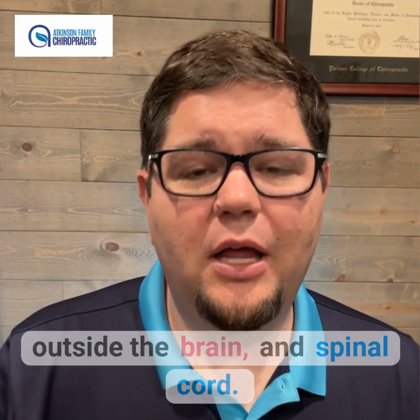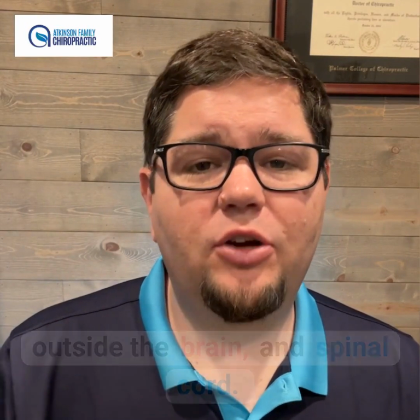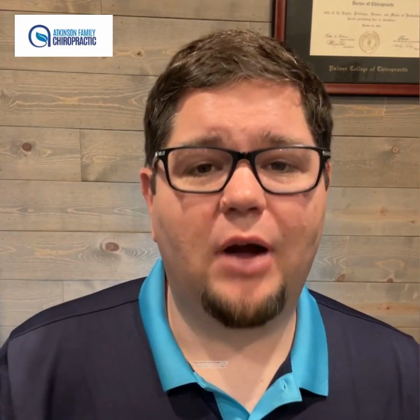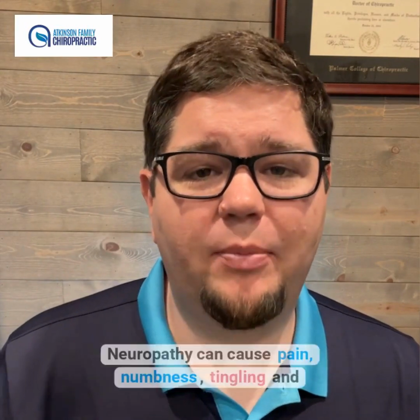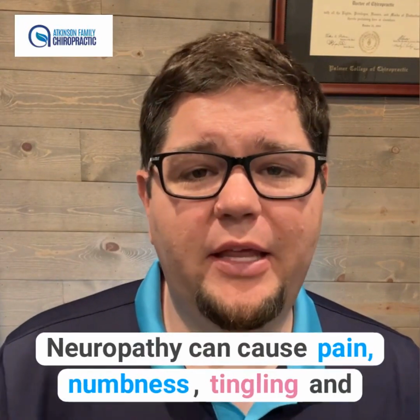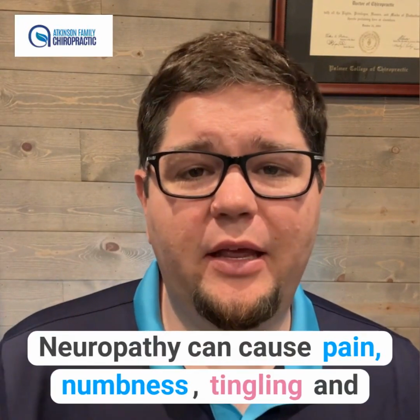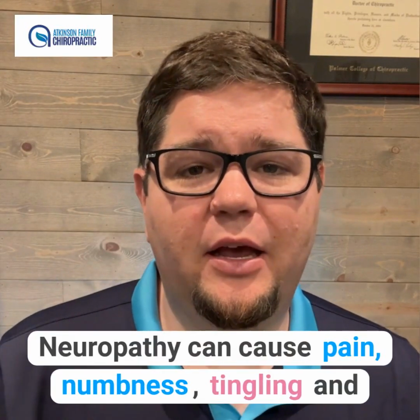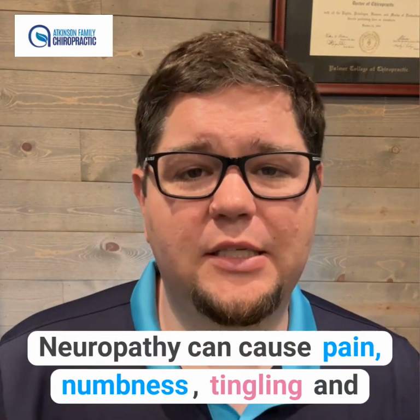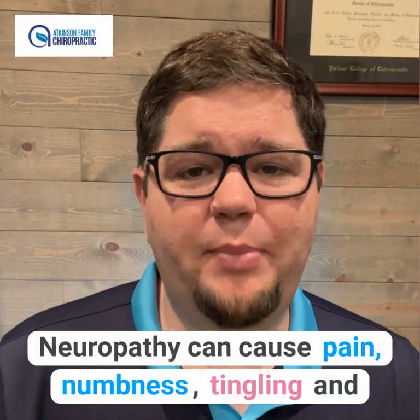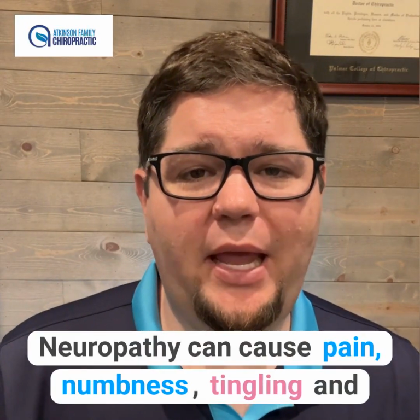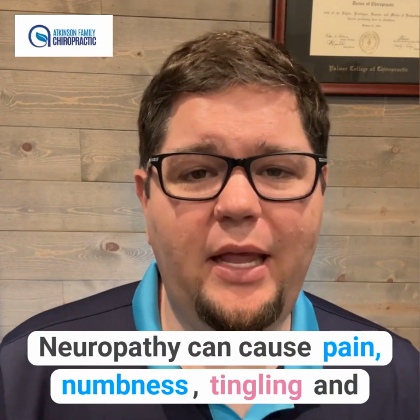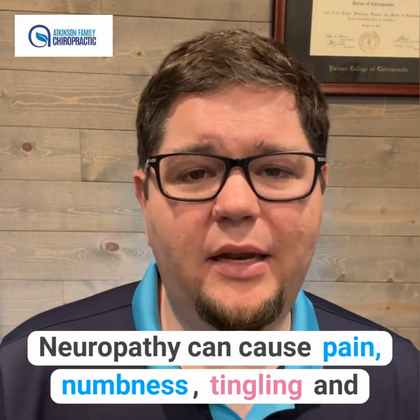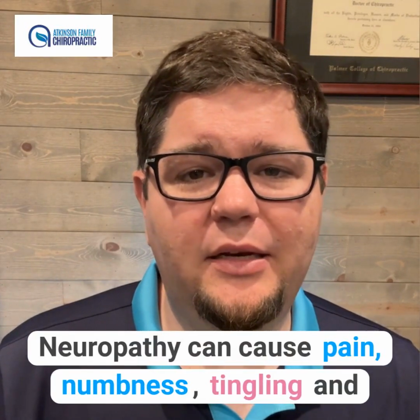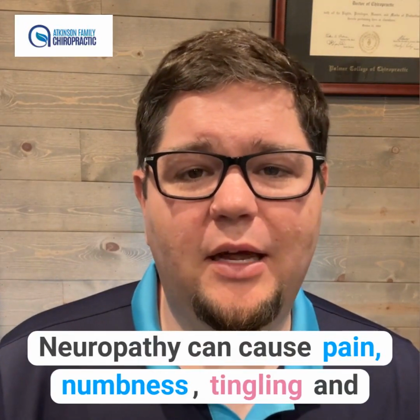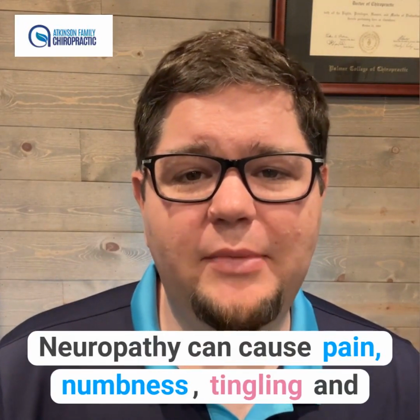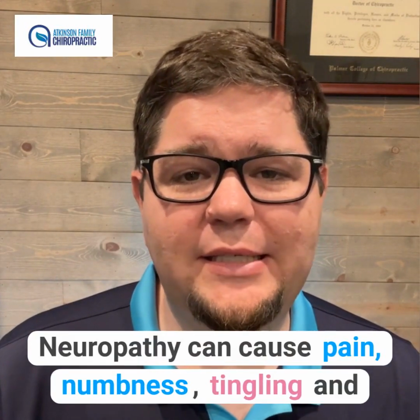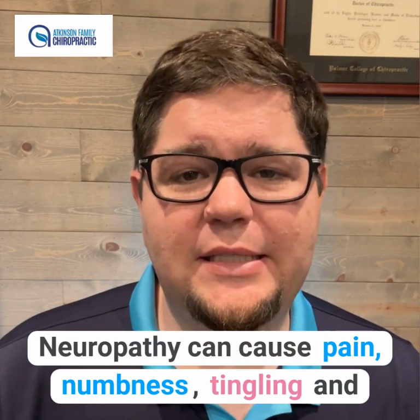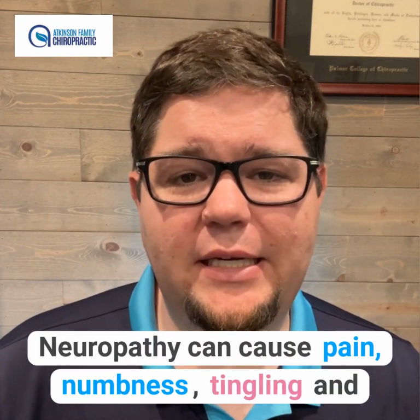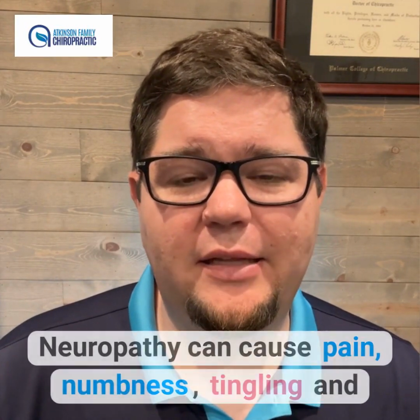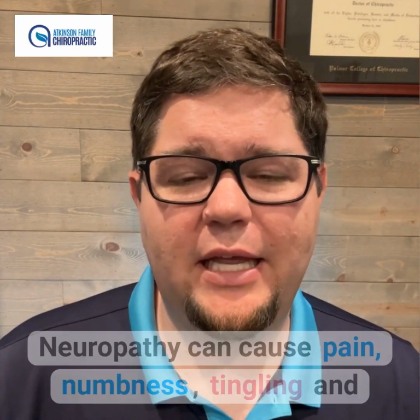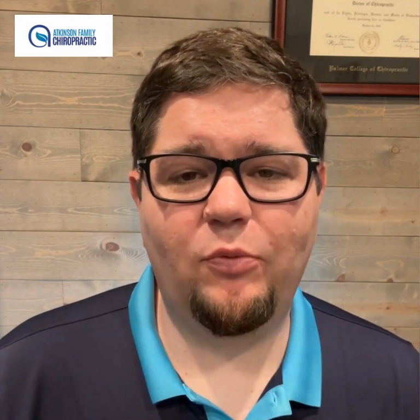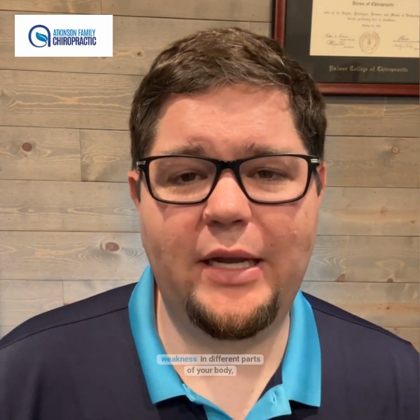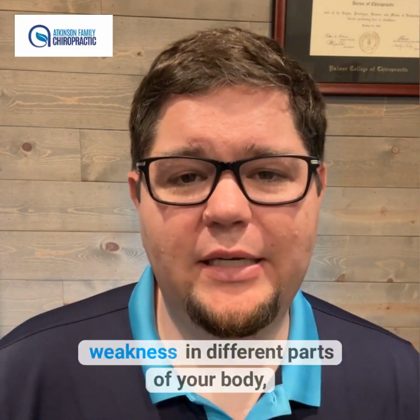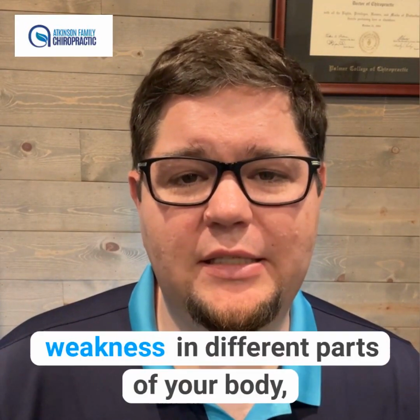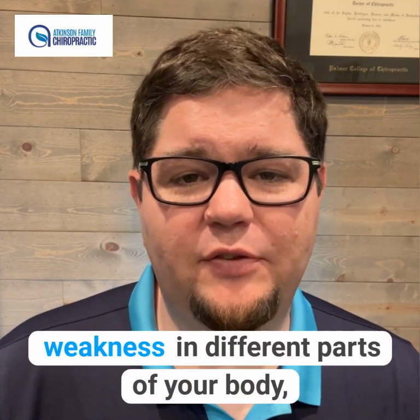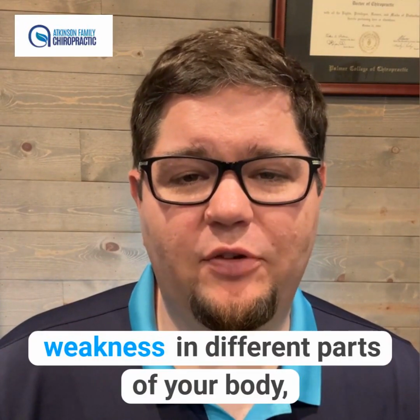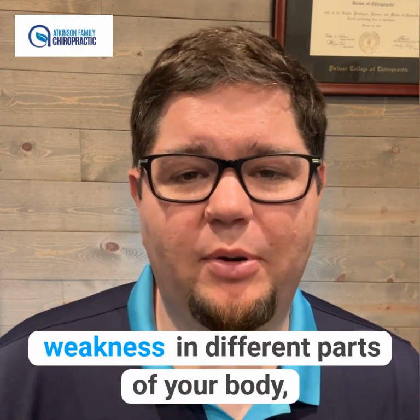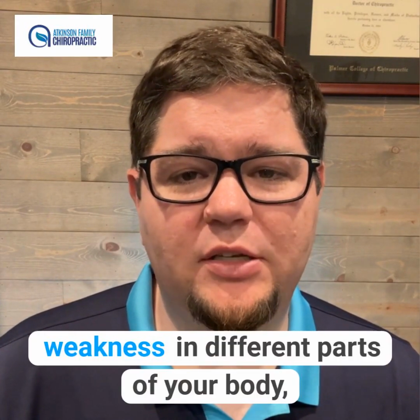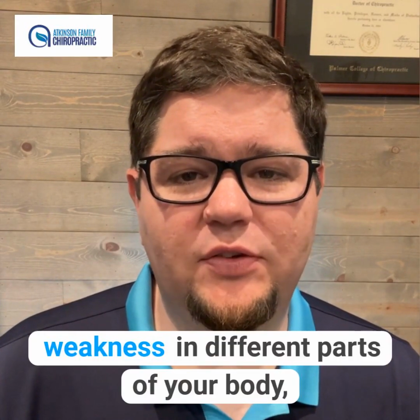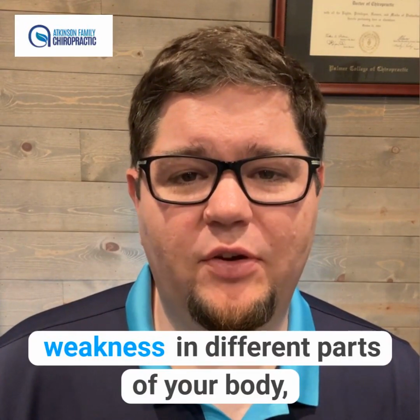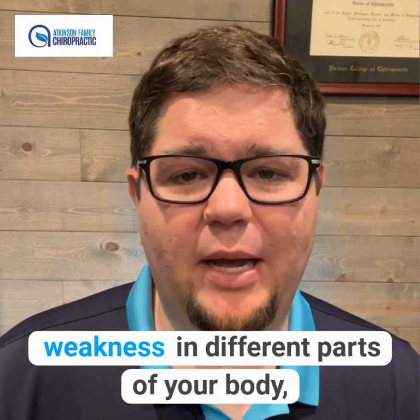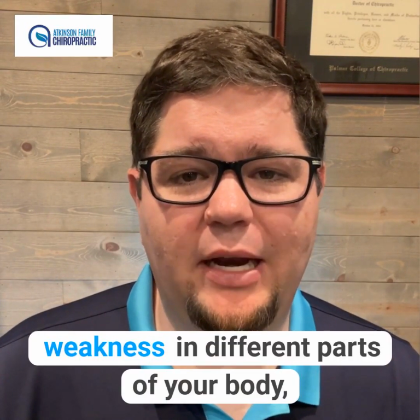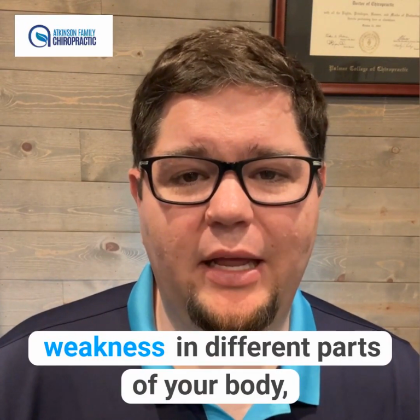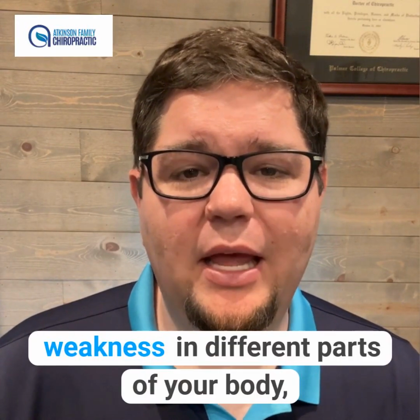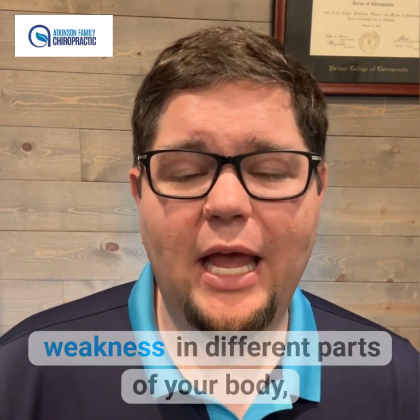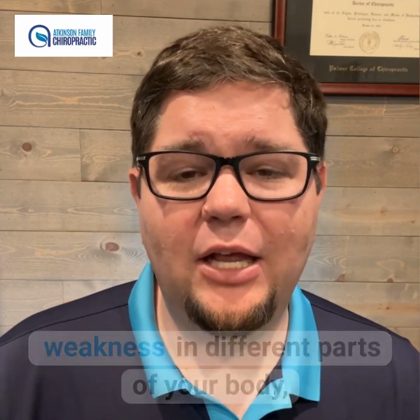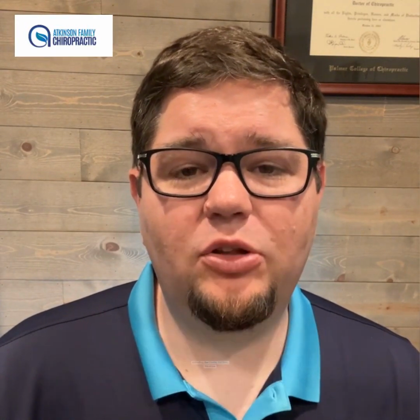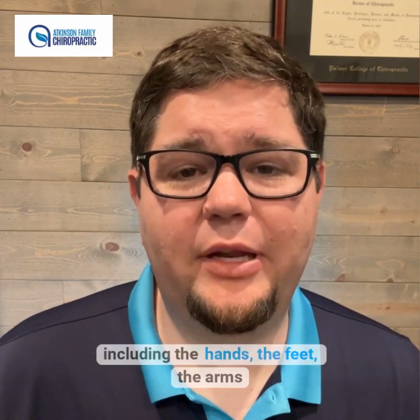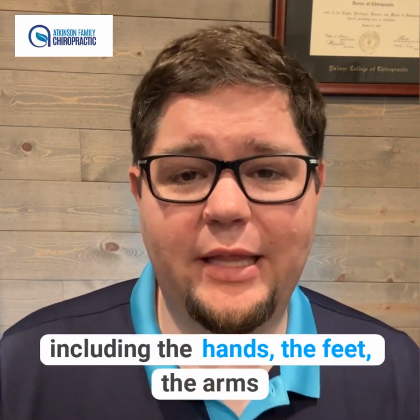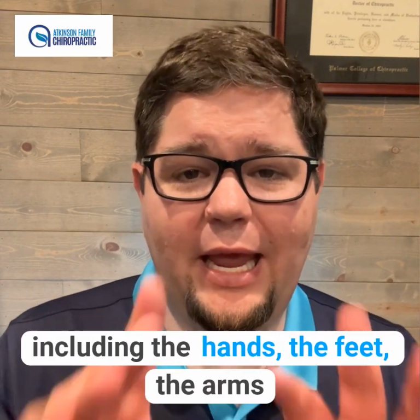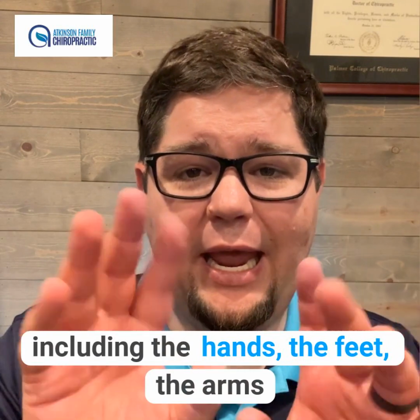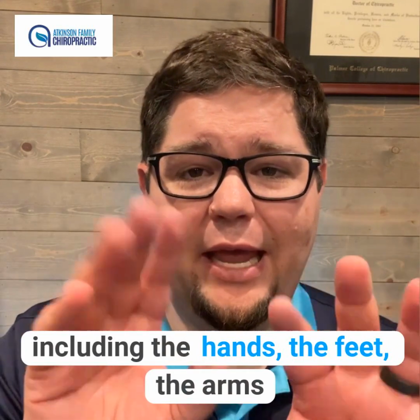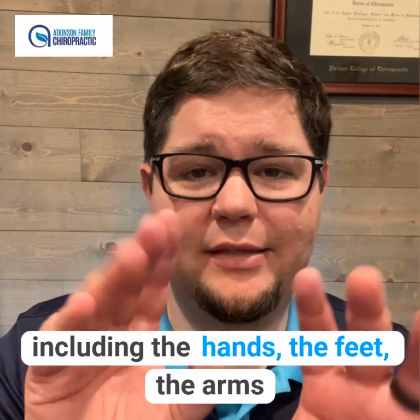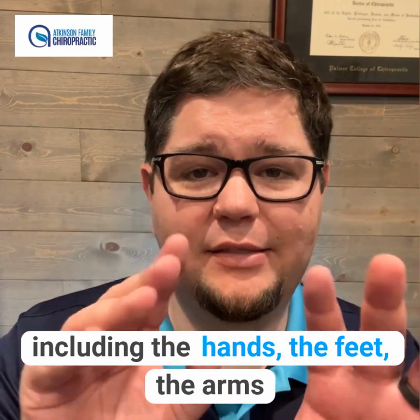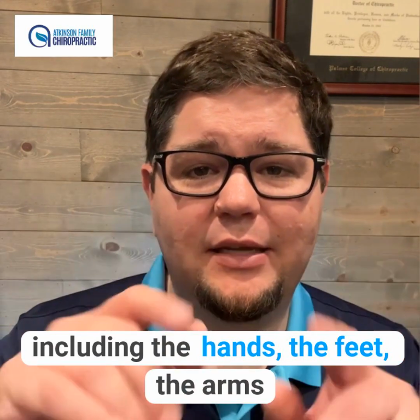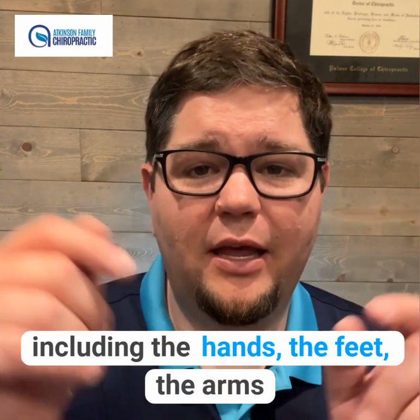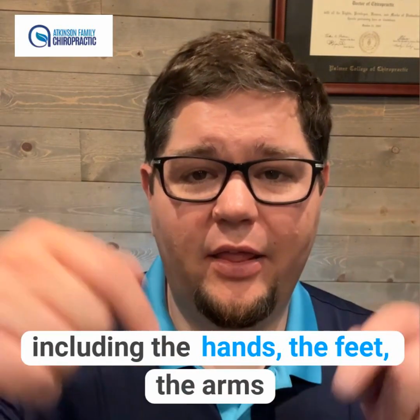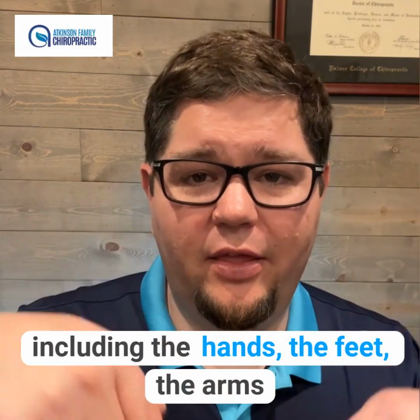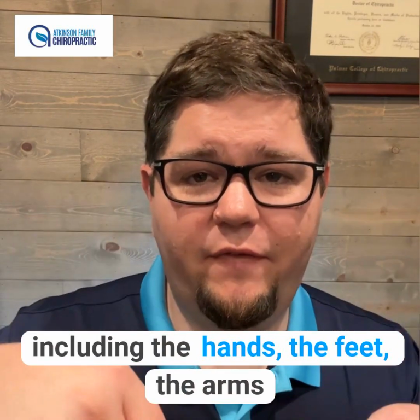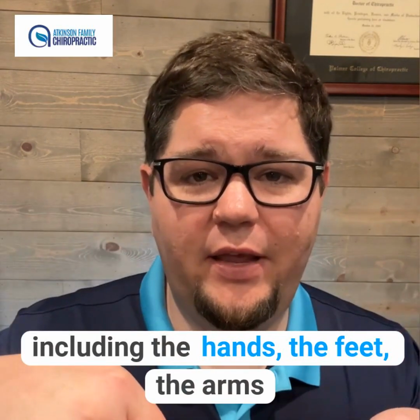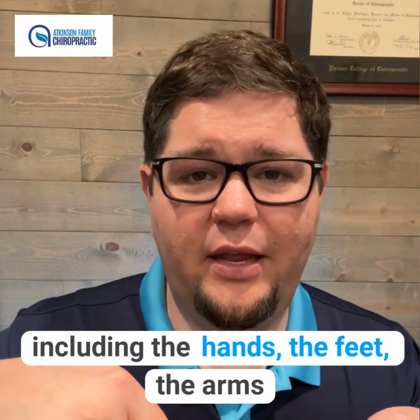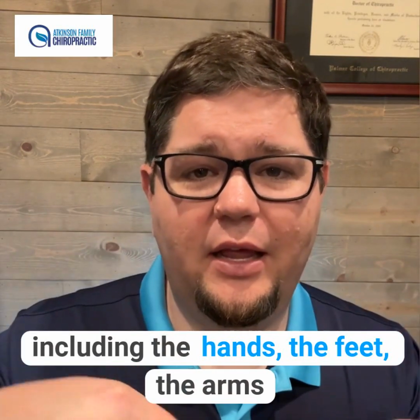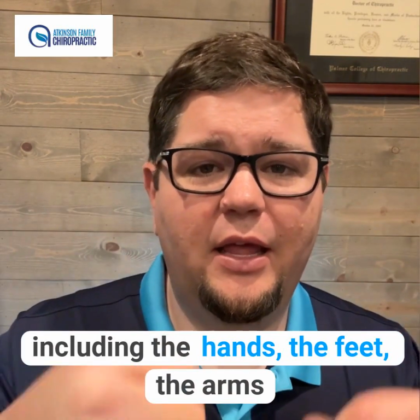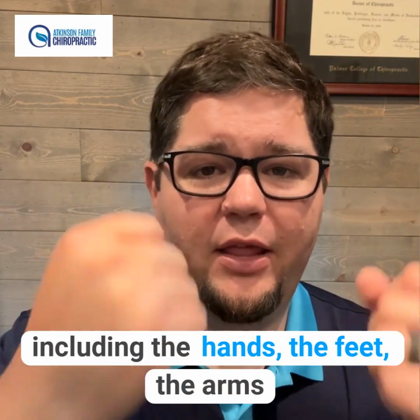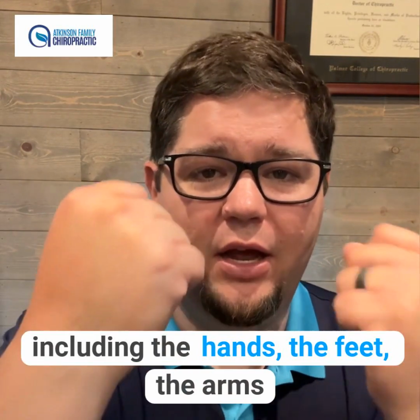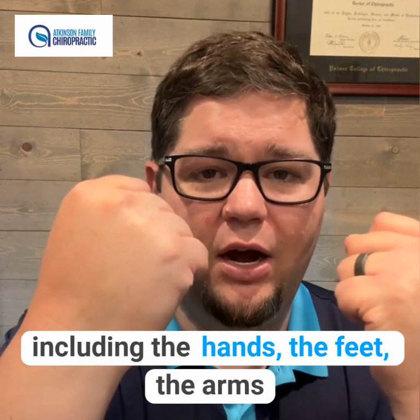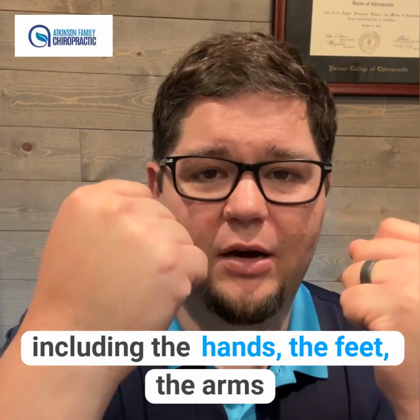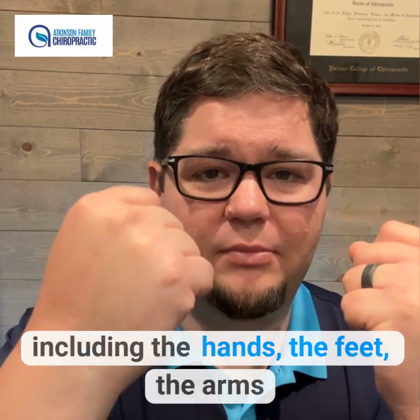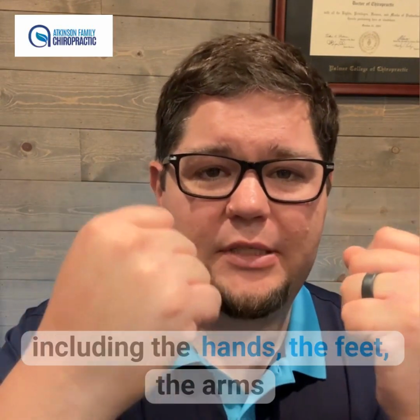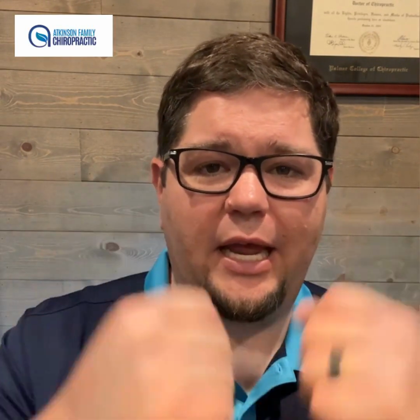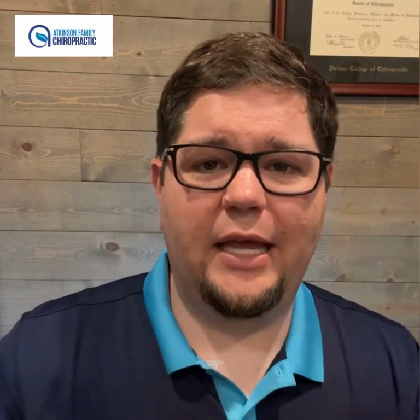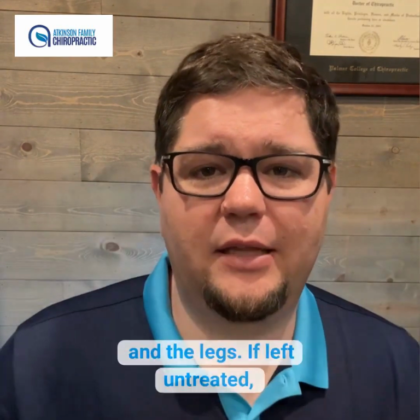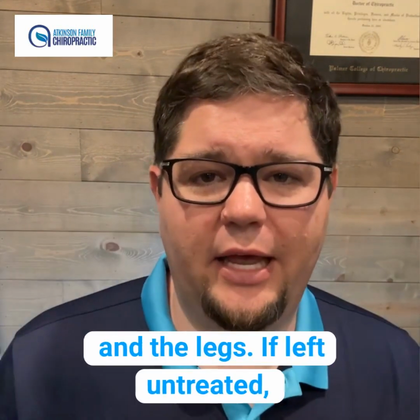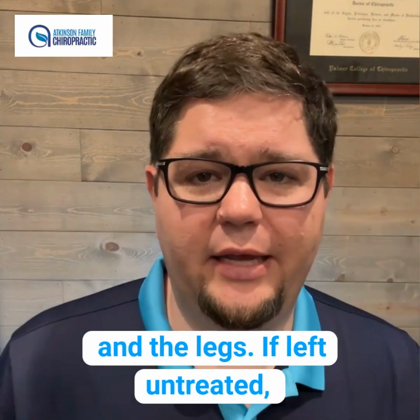Neuropathy can cause pain, numbness, tingling, and weakness in different parts of your body, including the hands, the feet, the arms, and the legs.